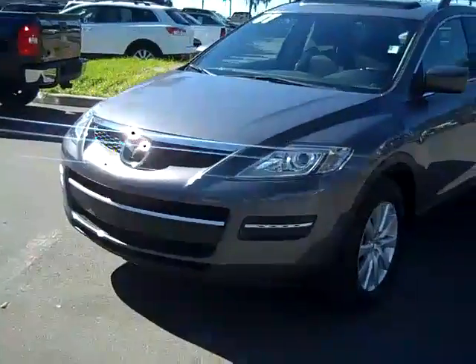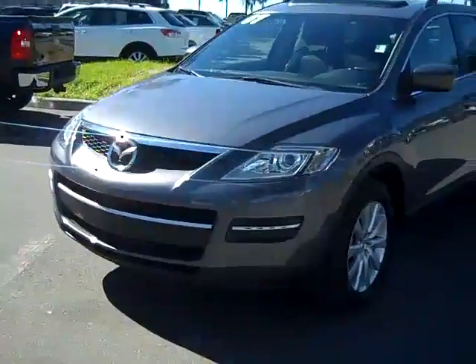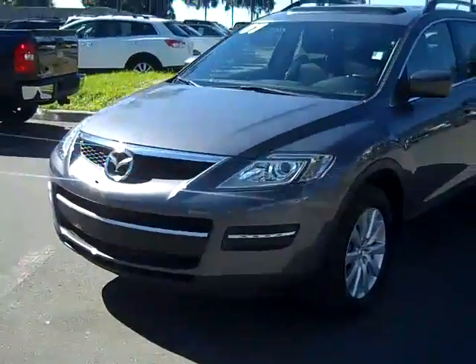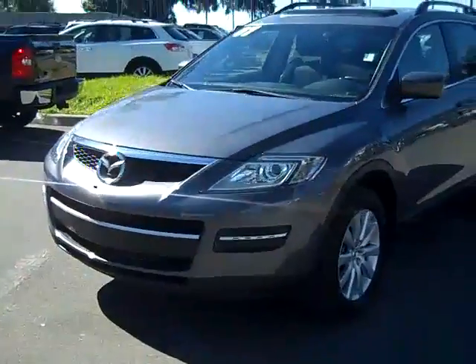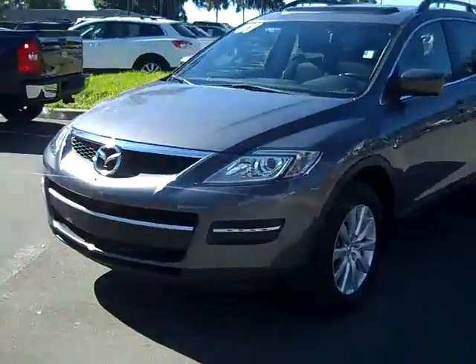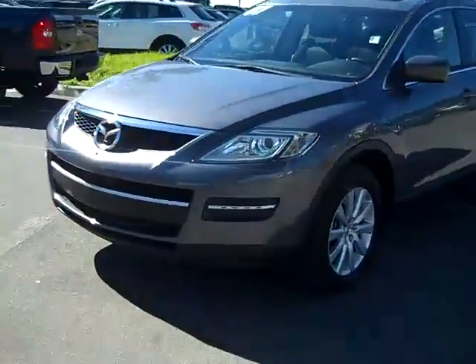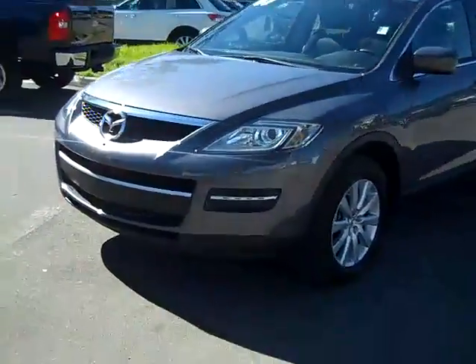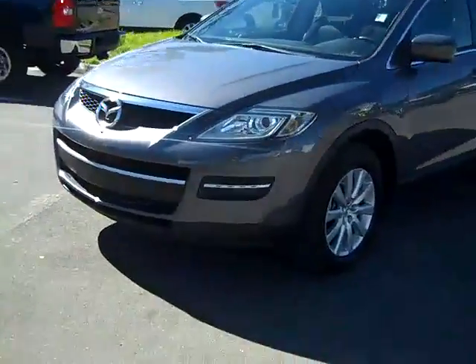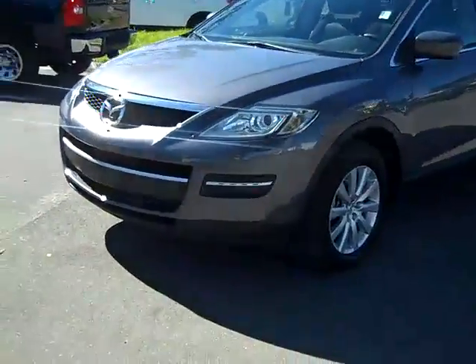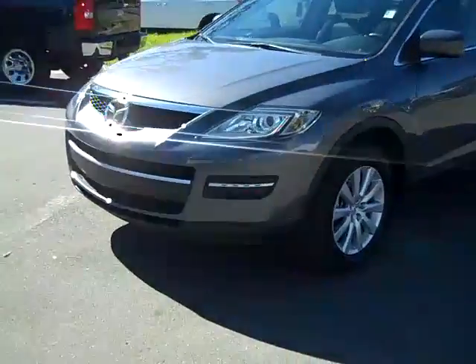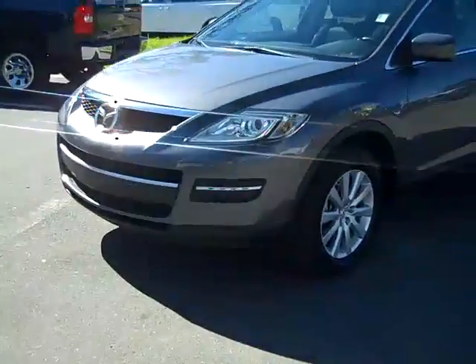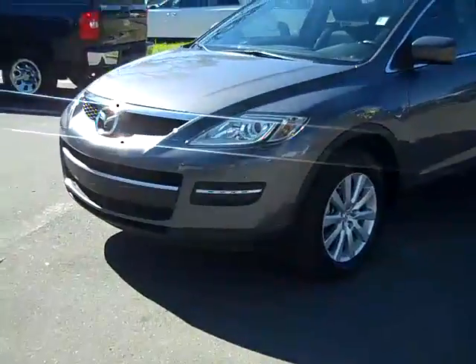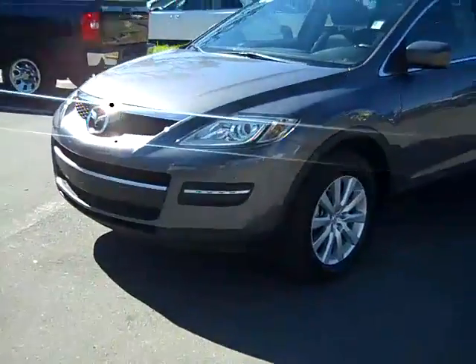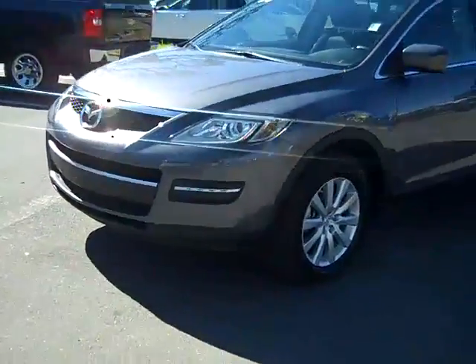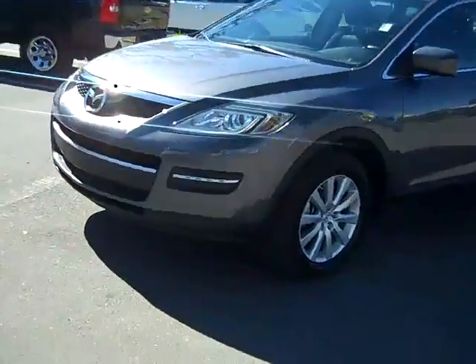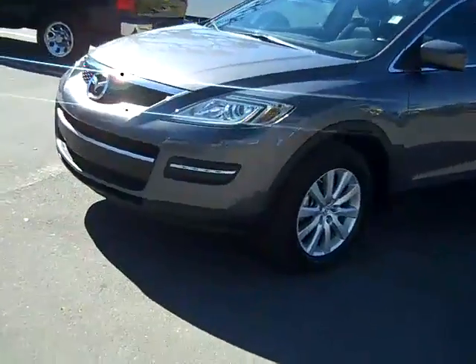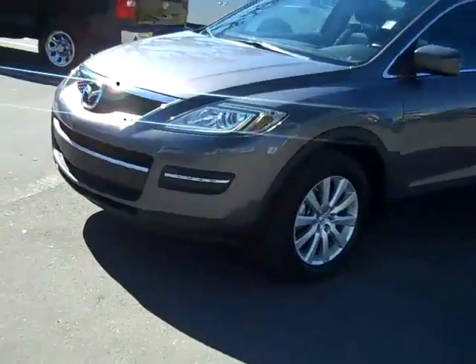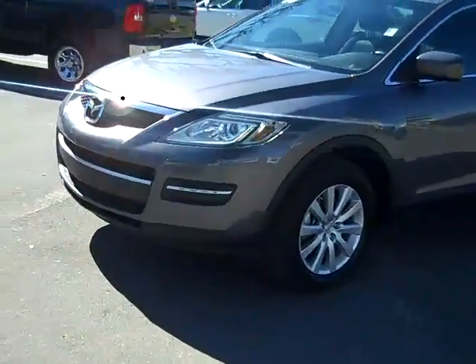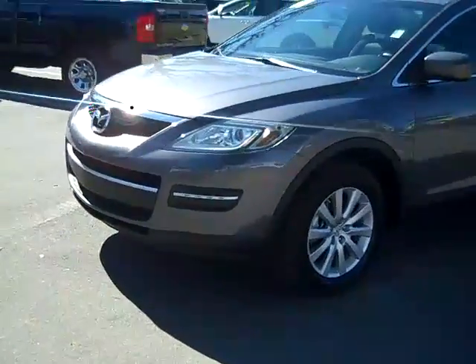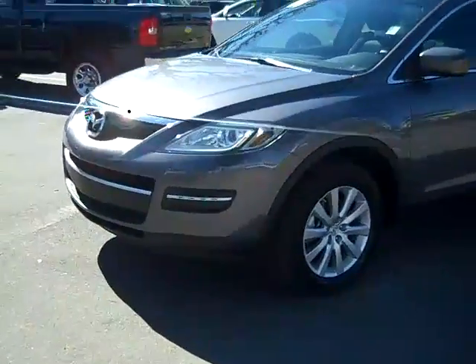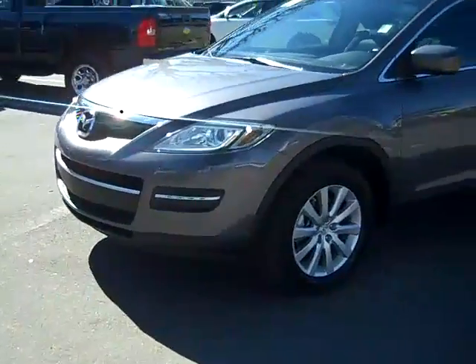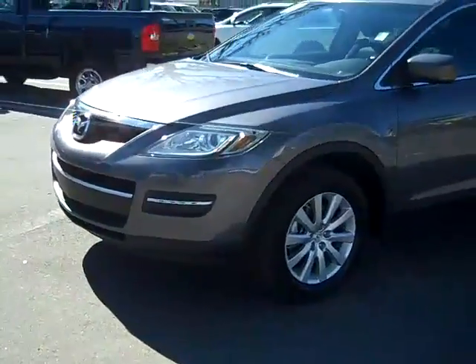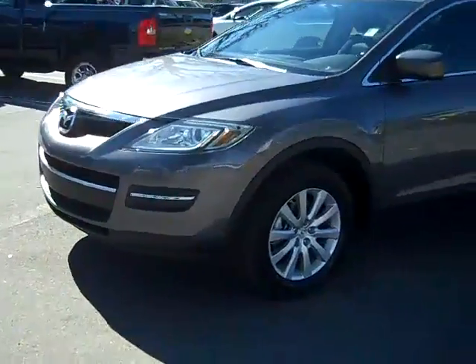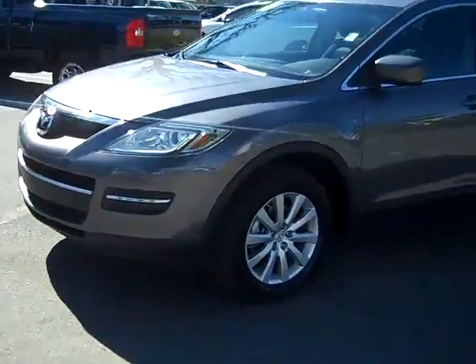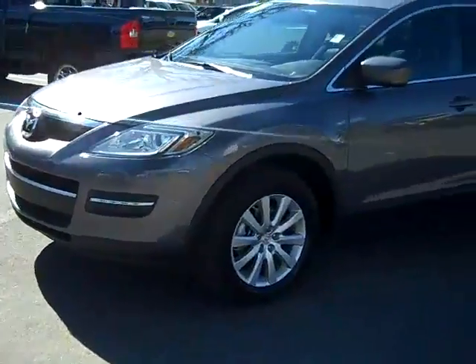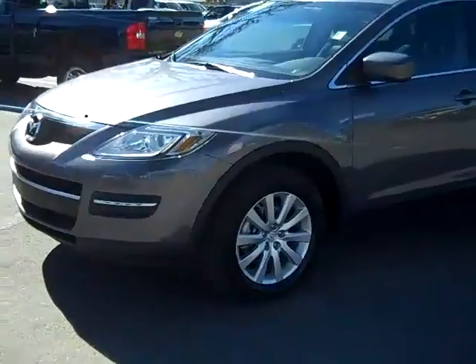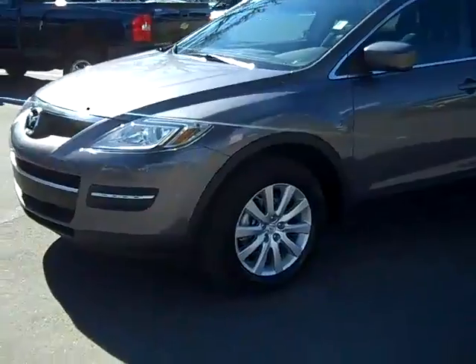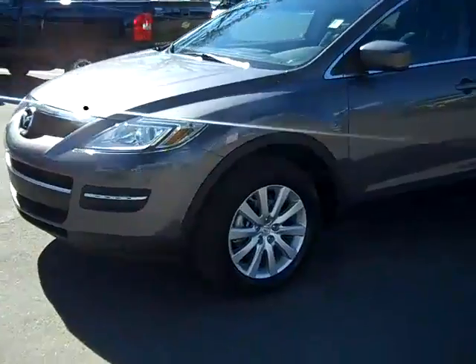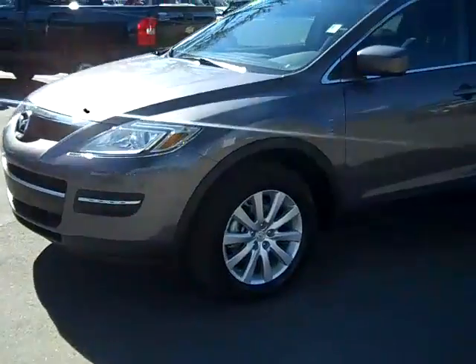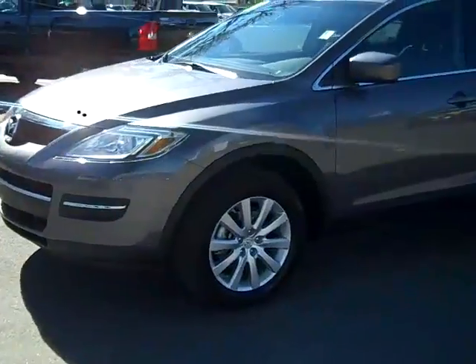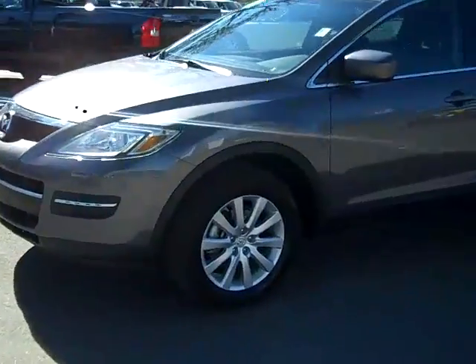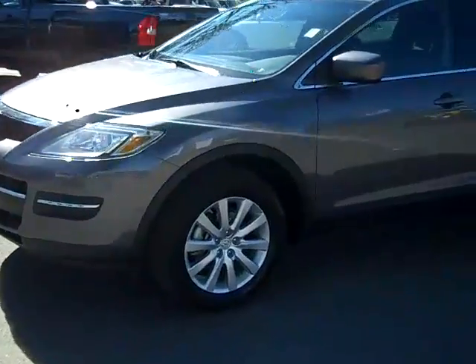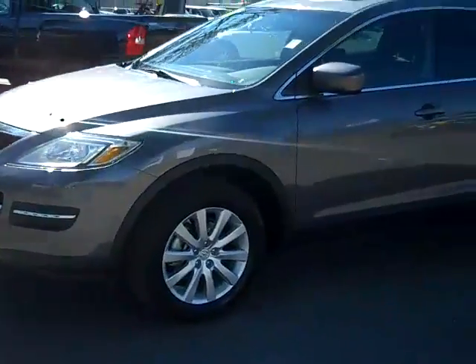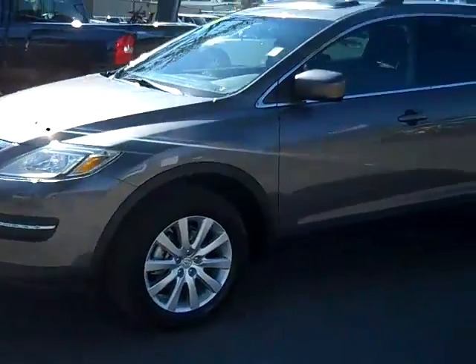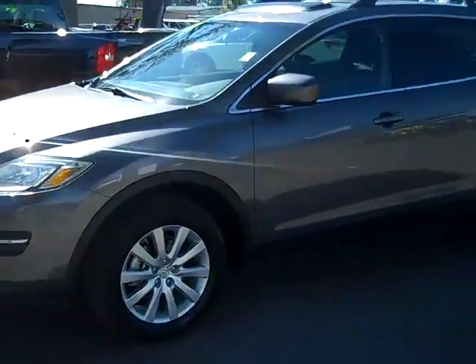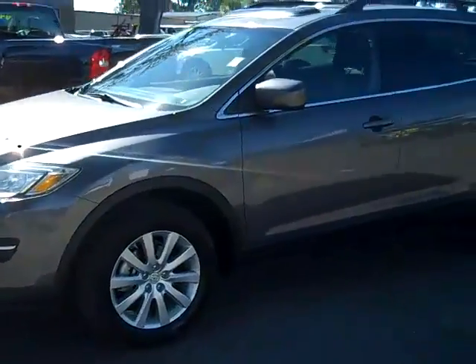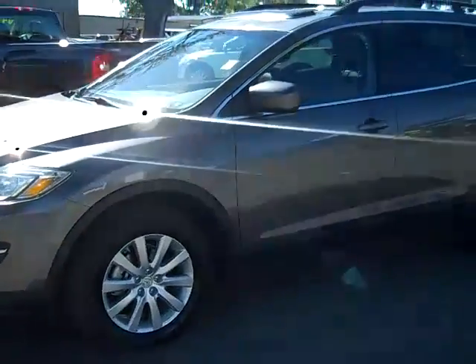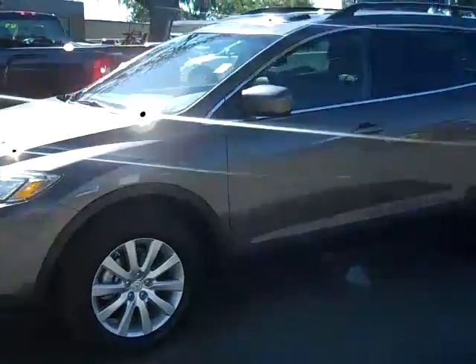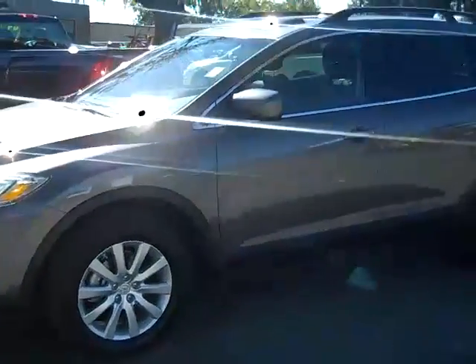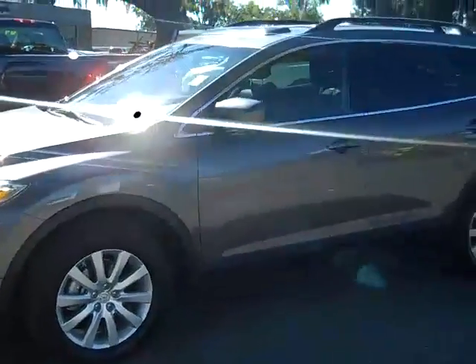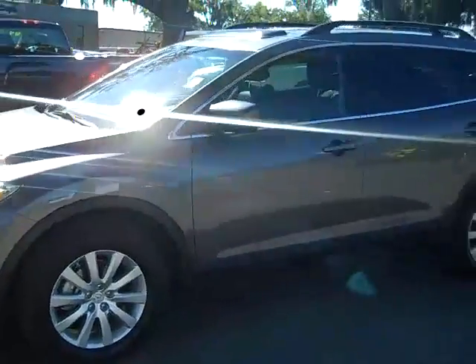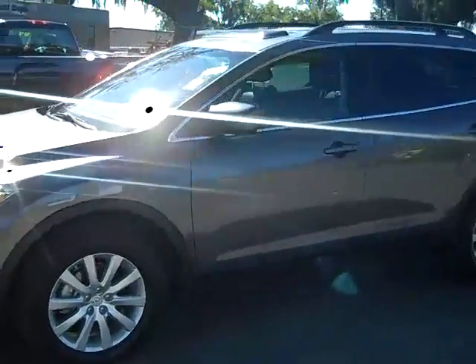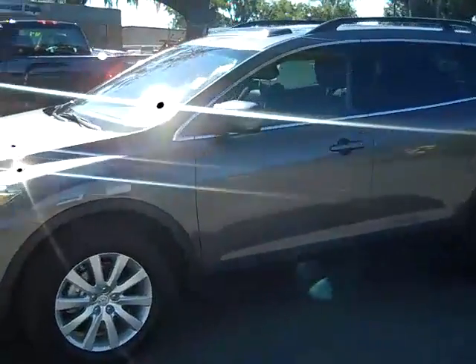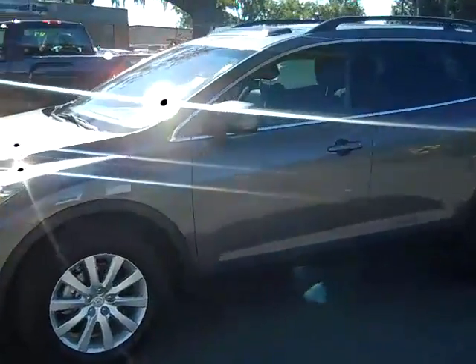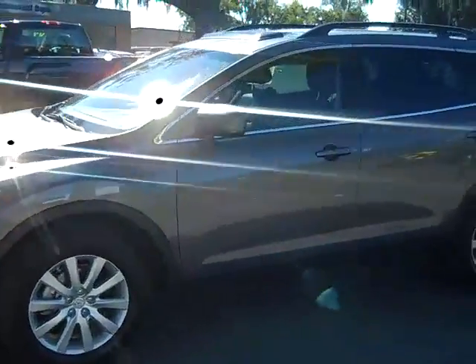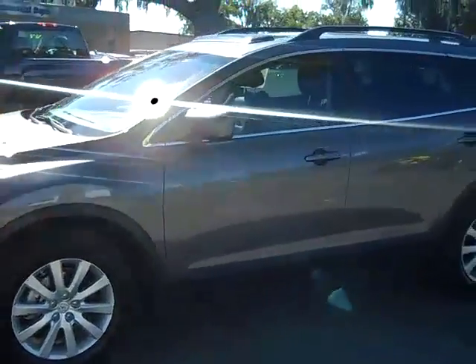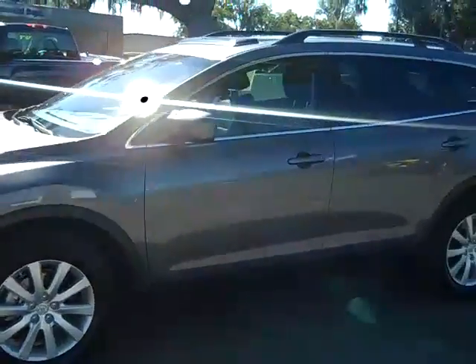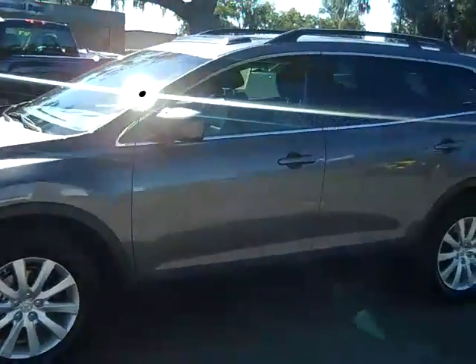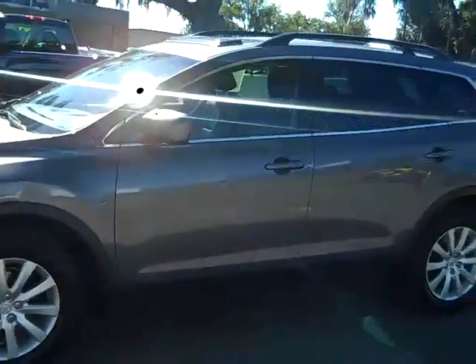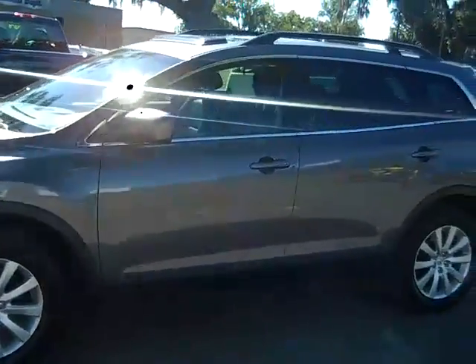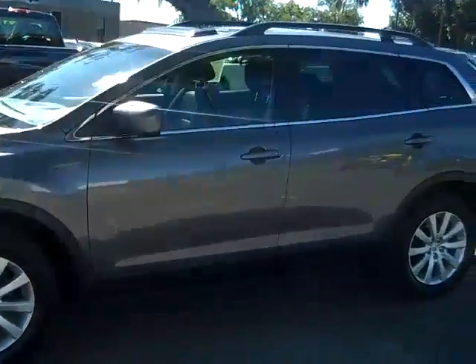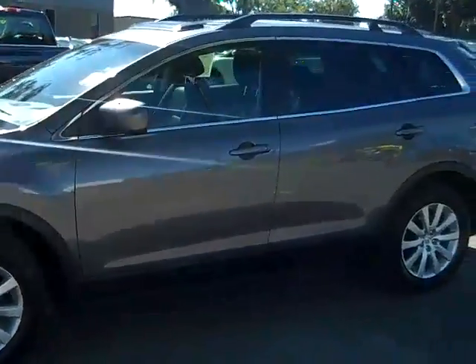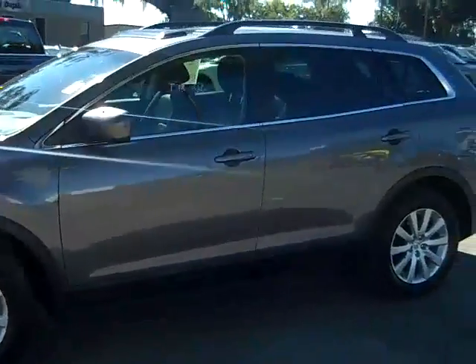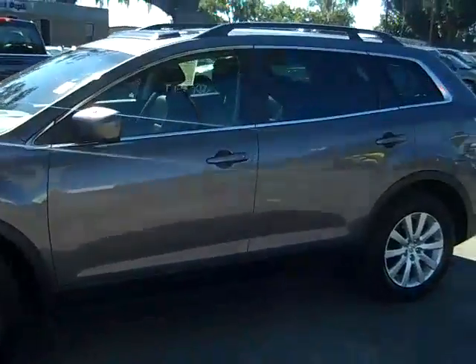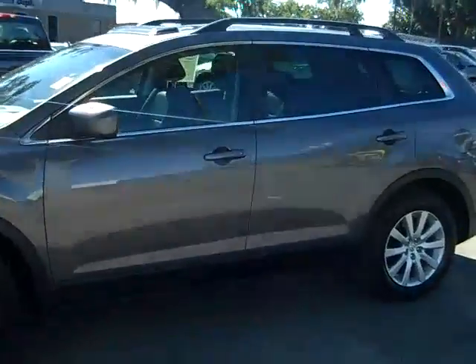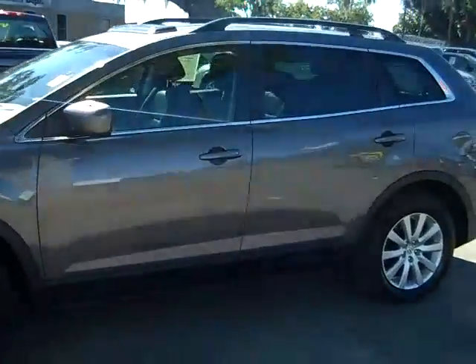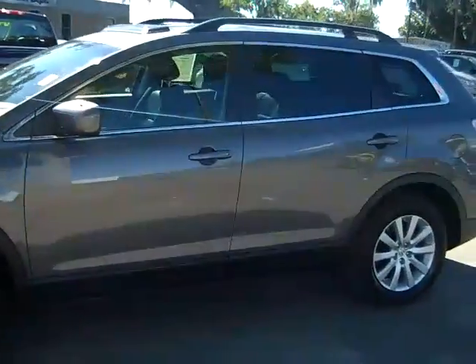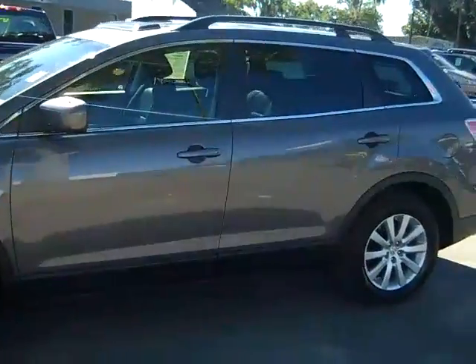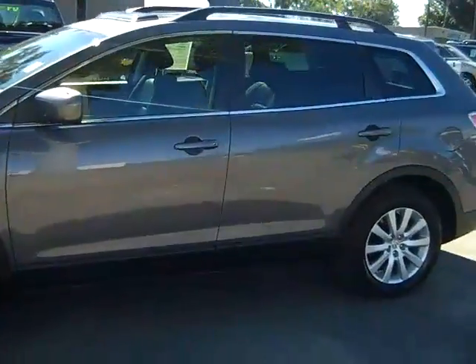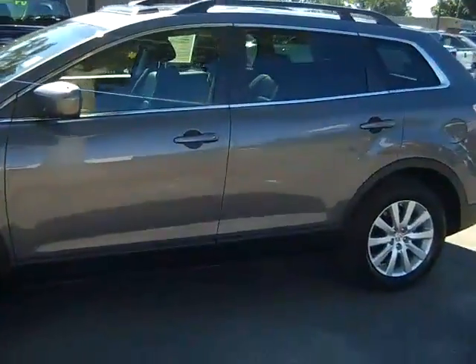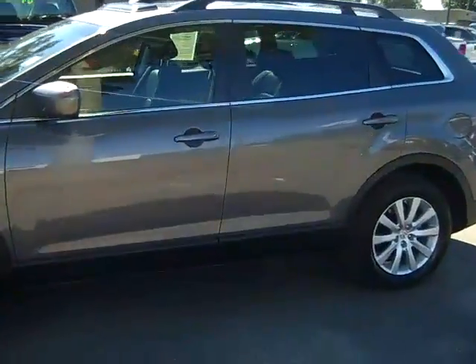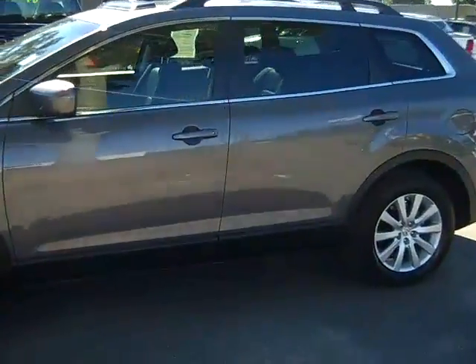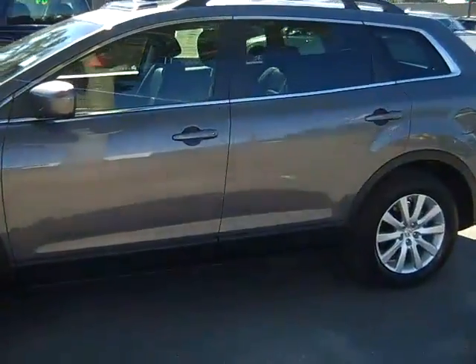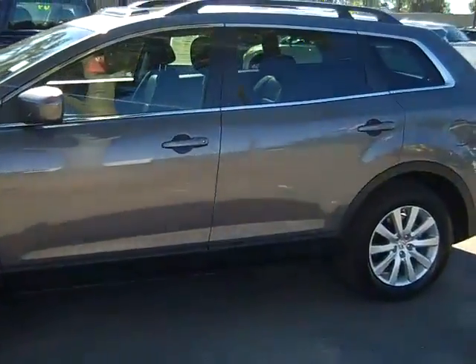Okay, we have alloy wheels, tinted windows, and a sunroof. Let's take a look inside.